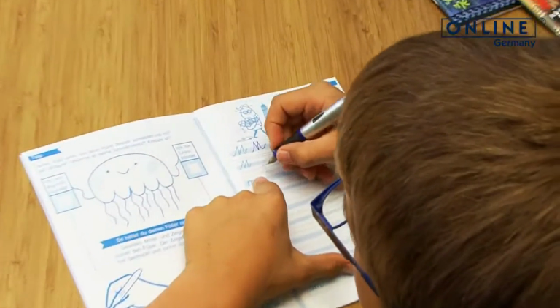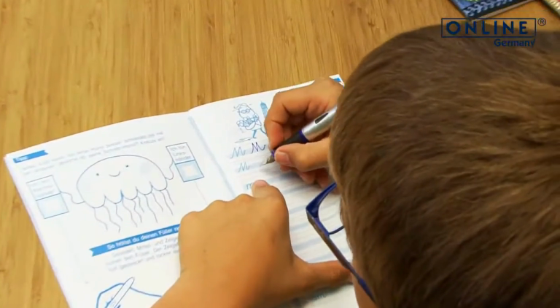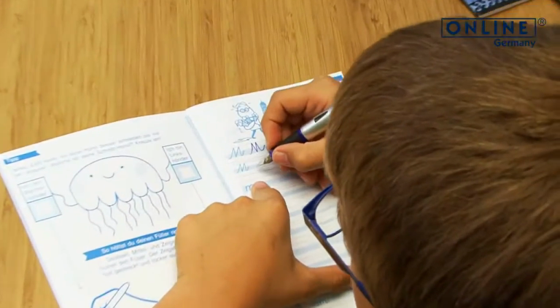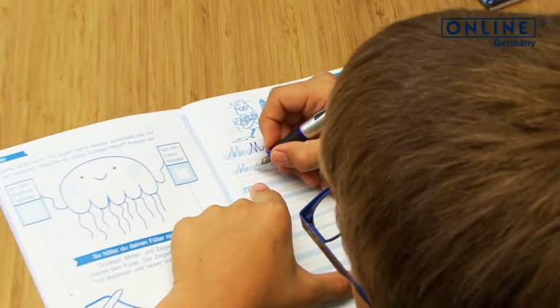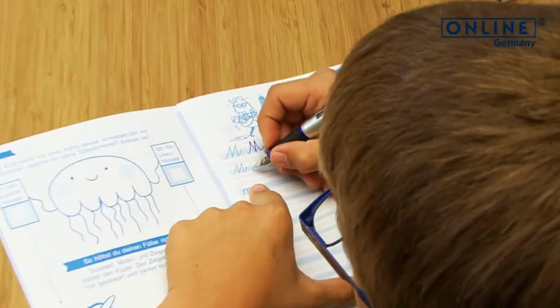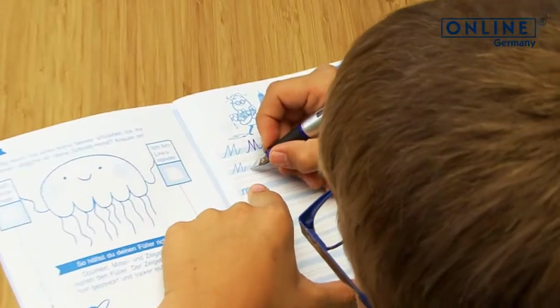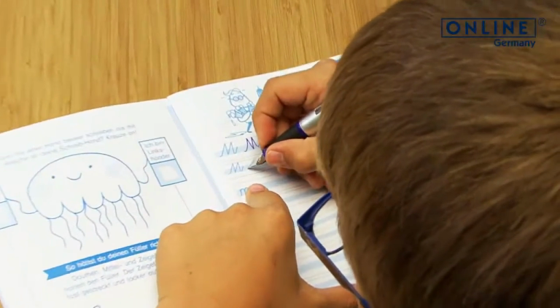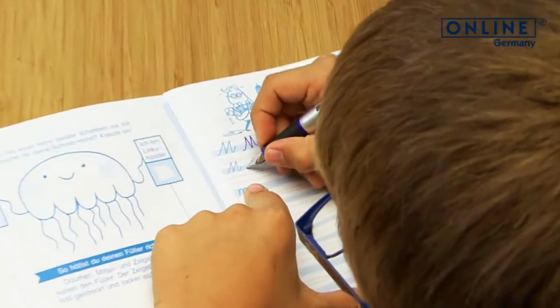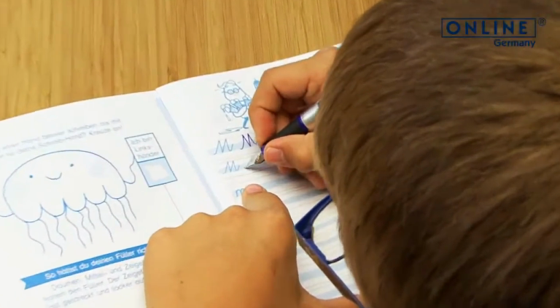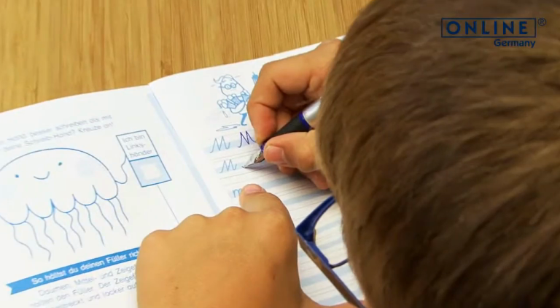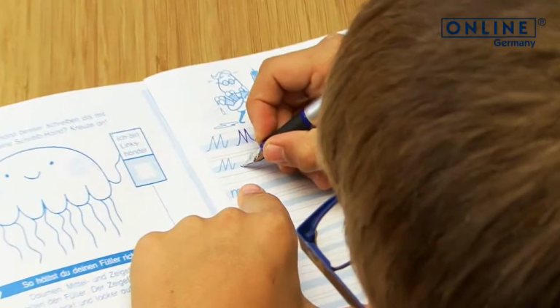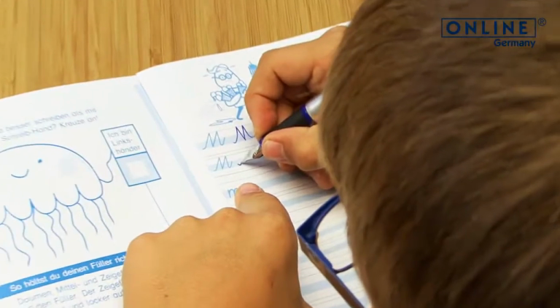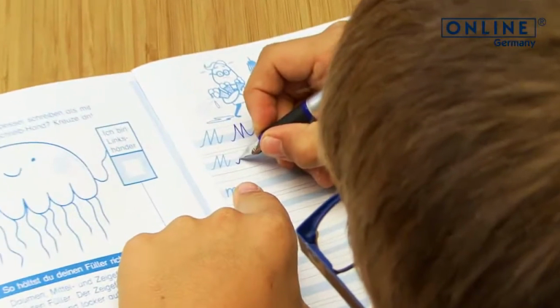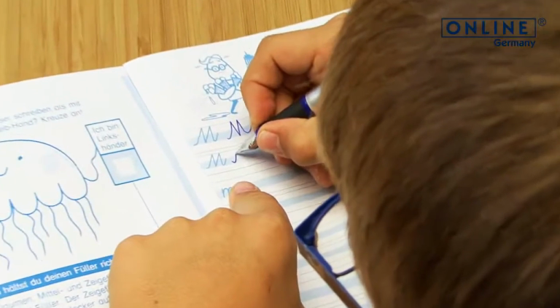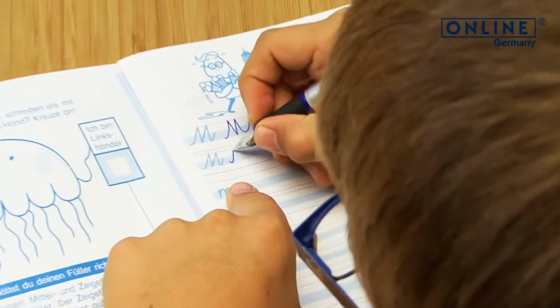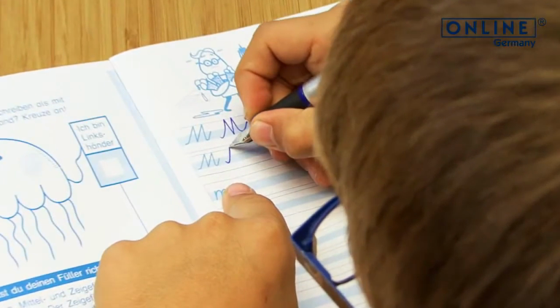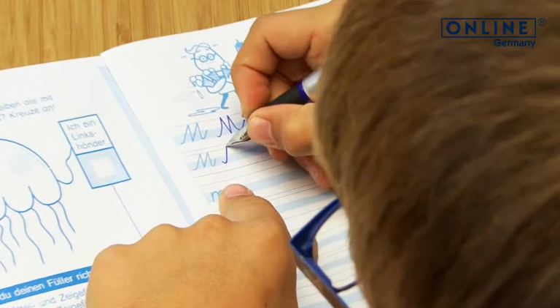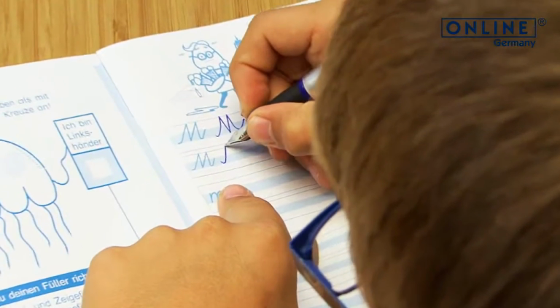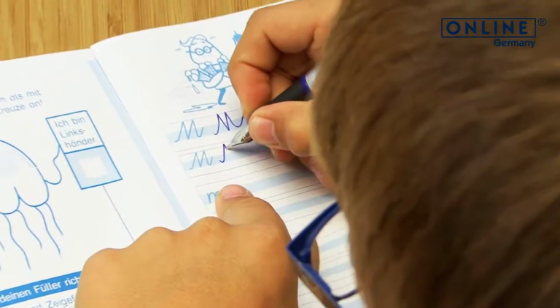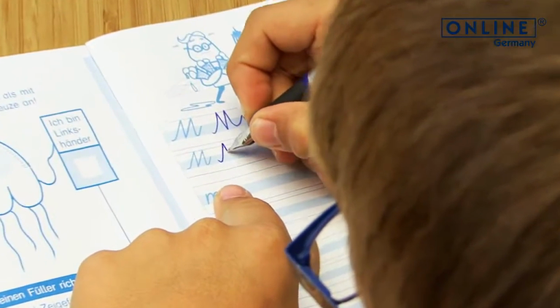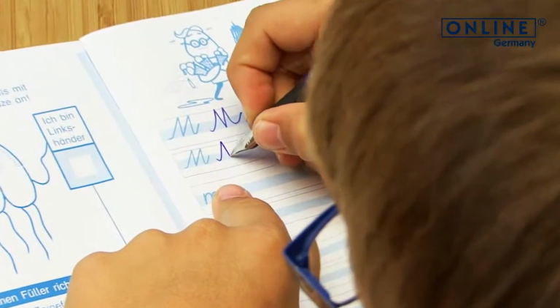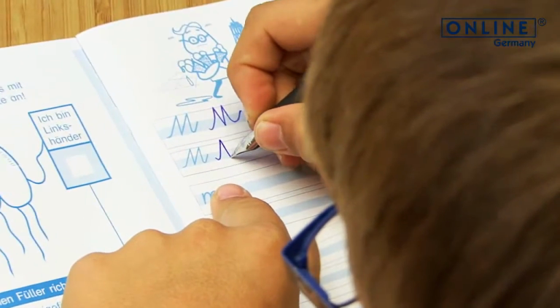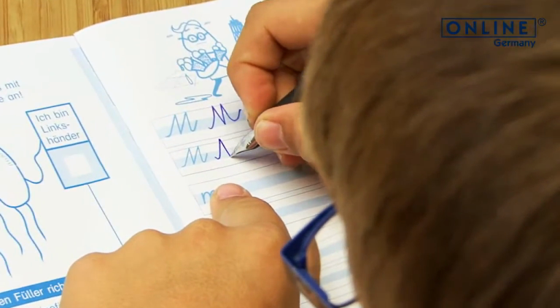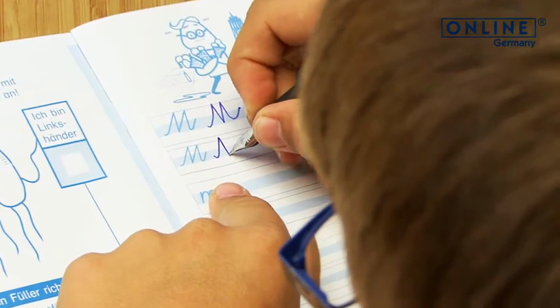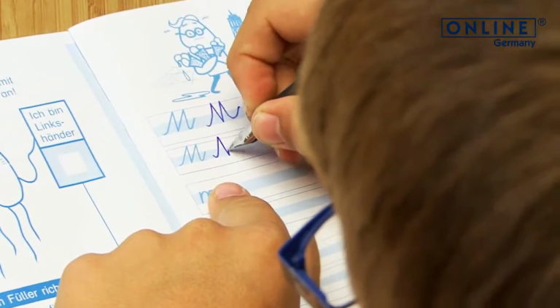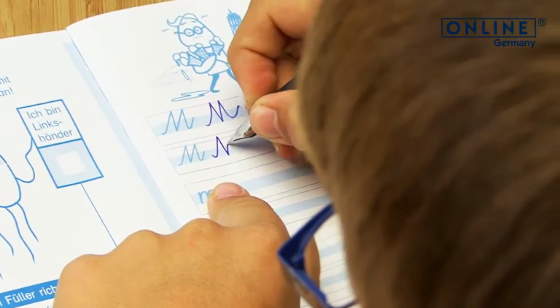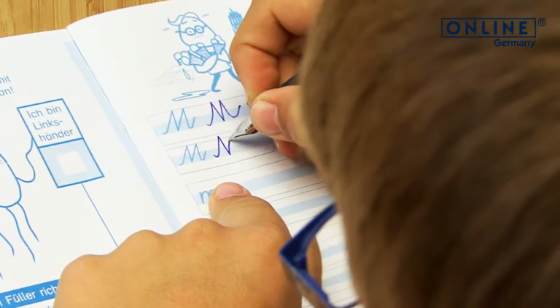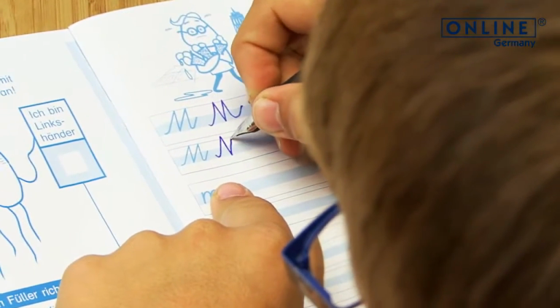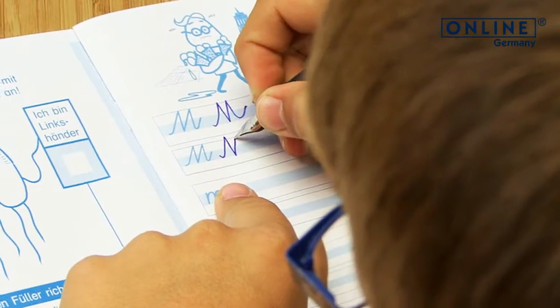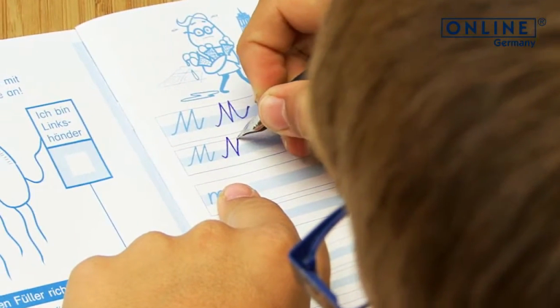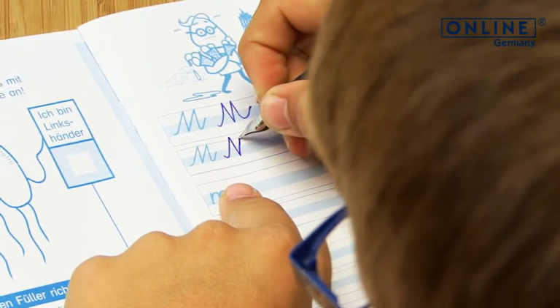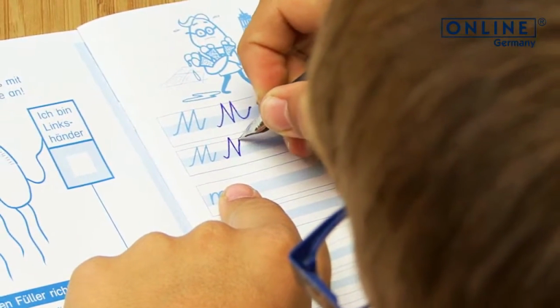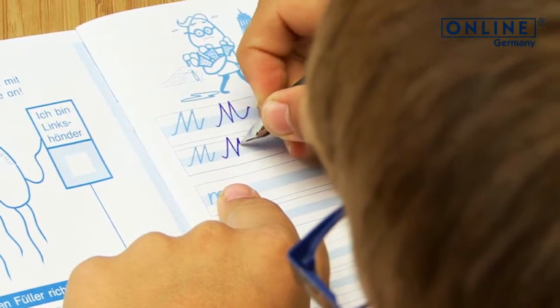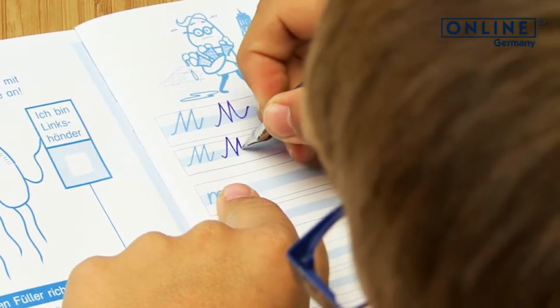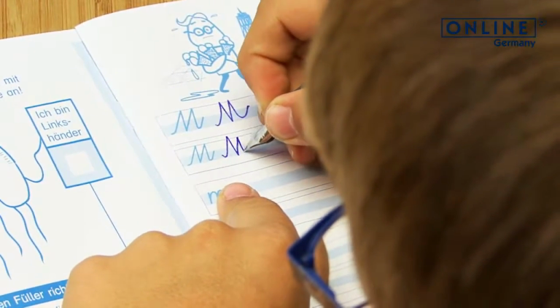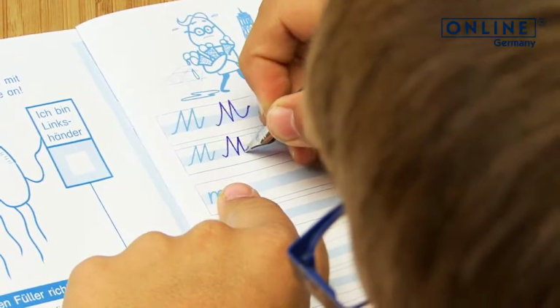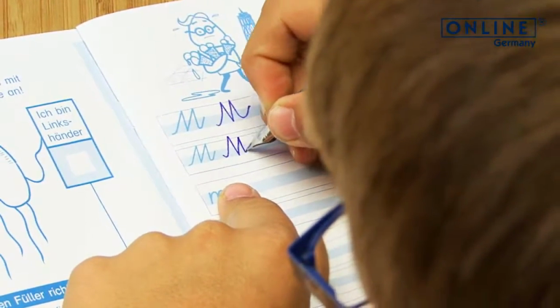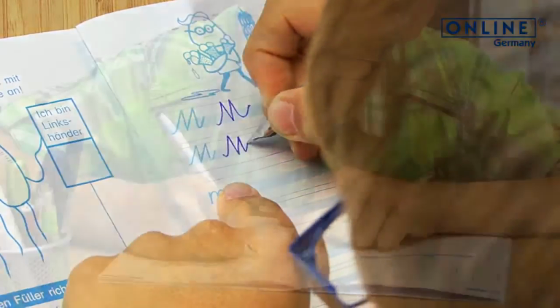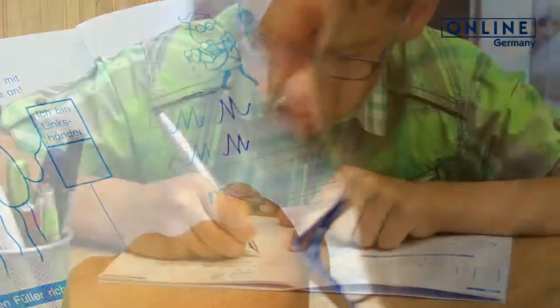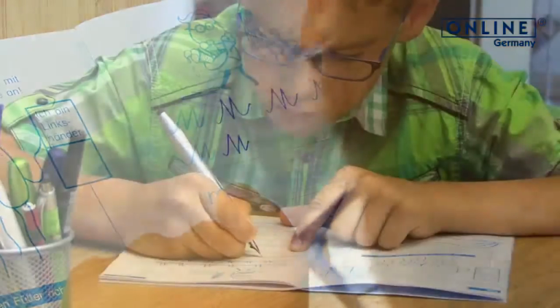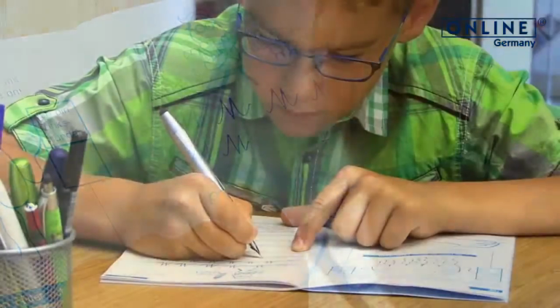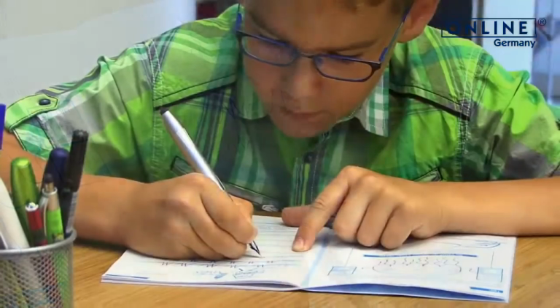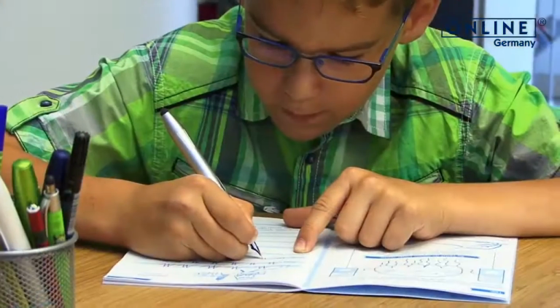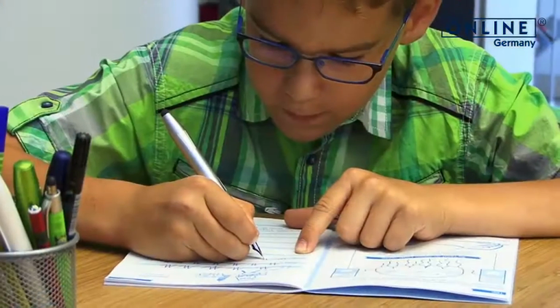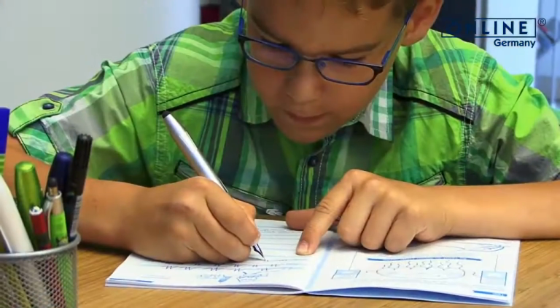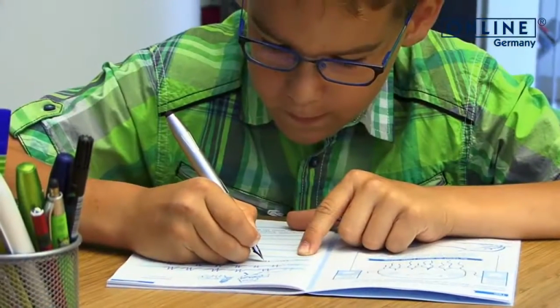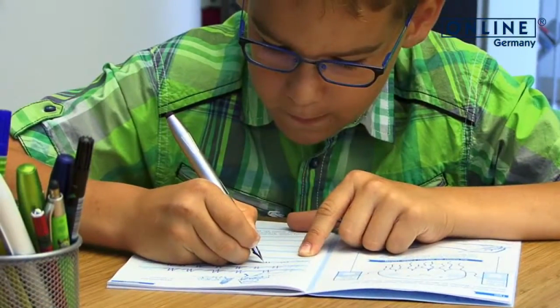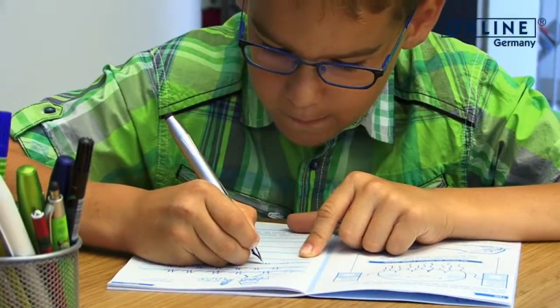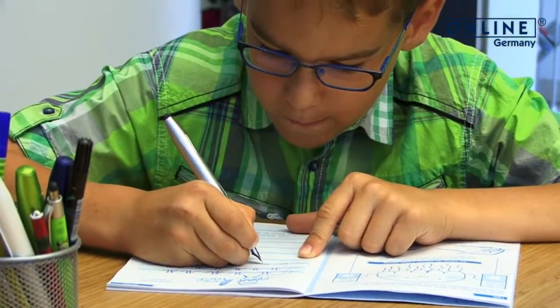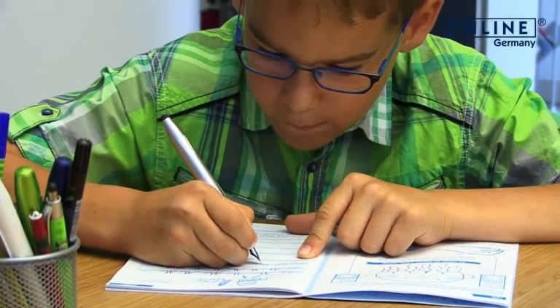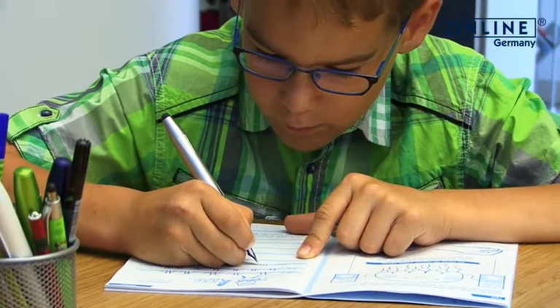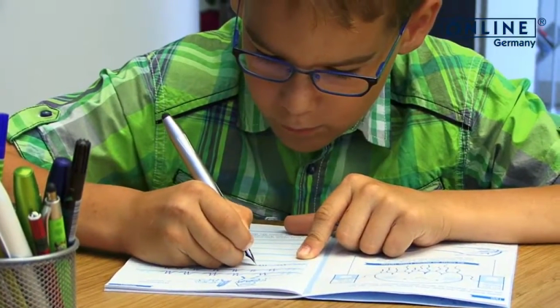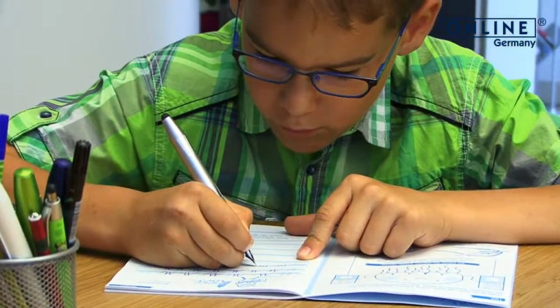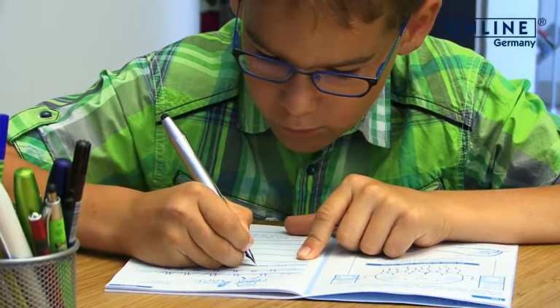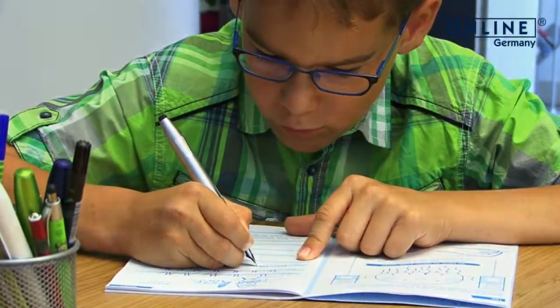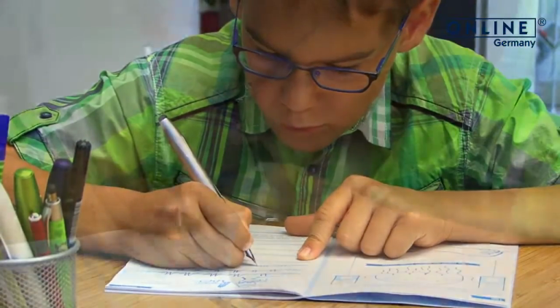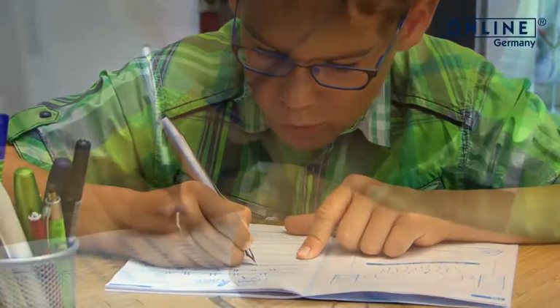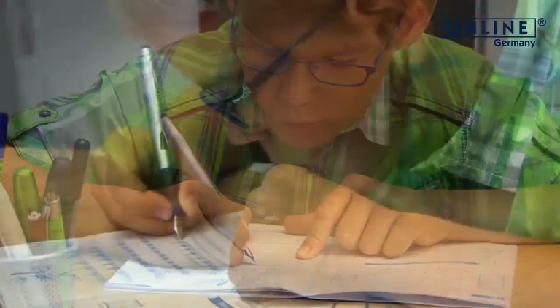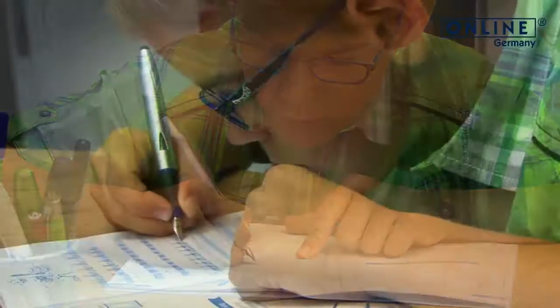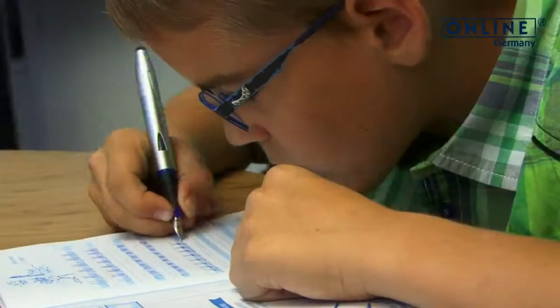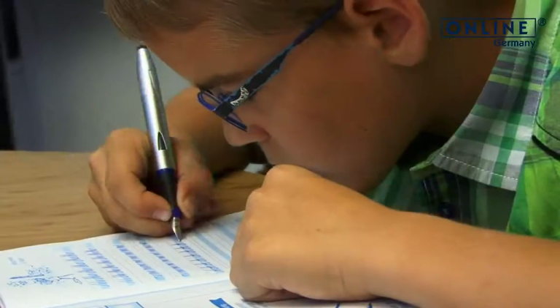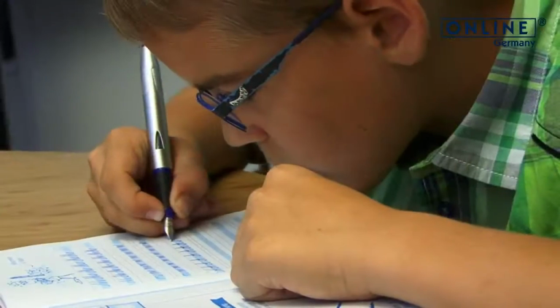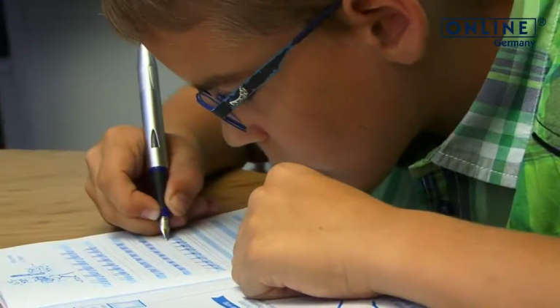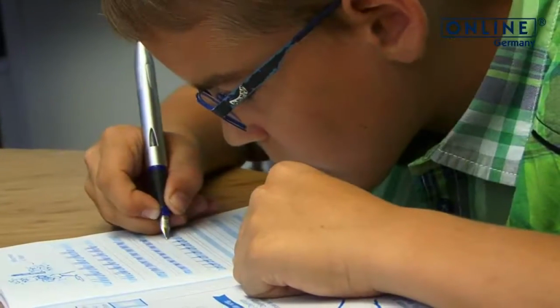The ergonomic grip part and soft touch feeling makes you enjoy writing on paper.